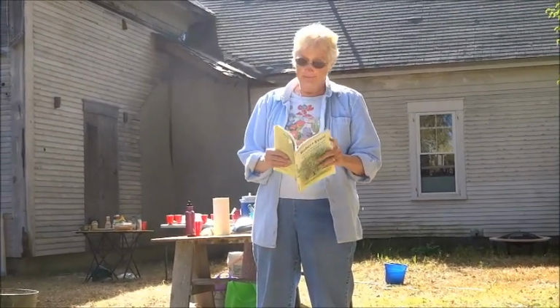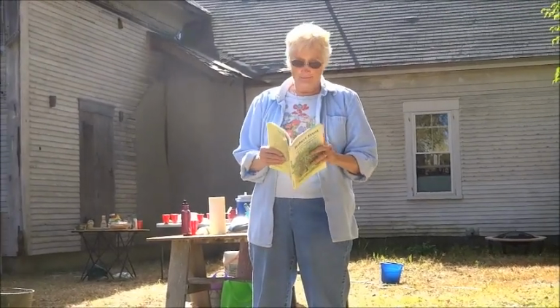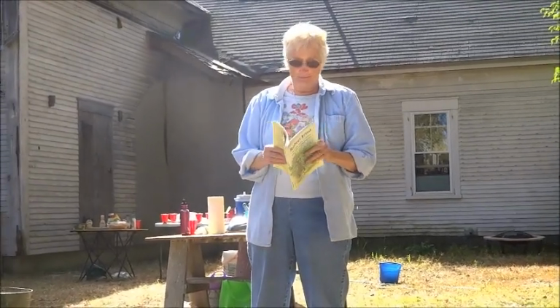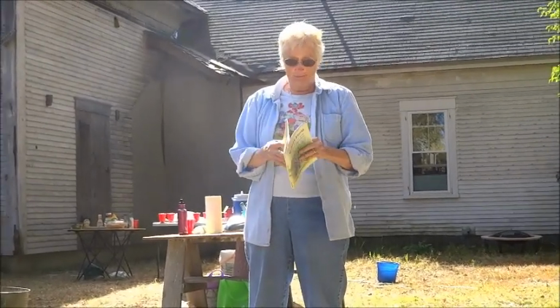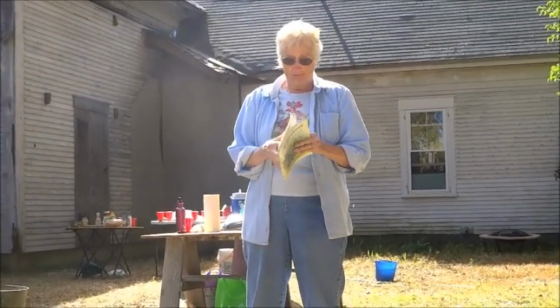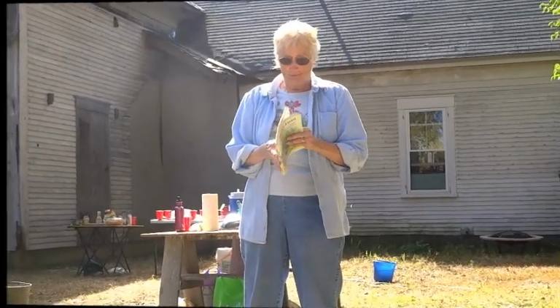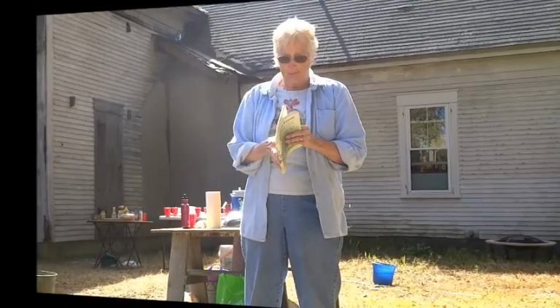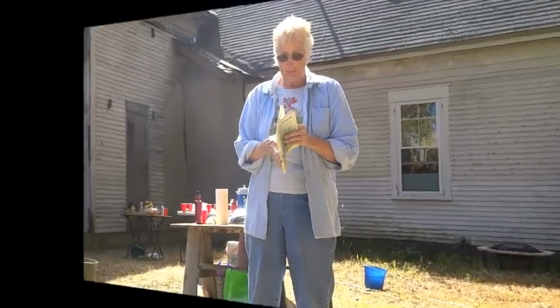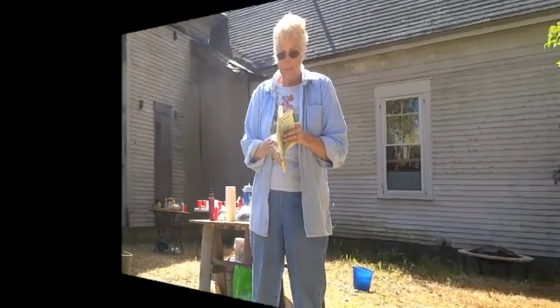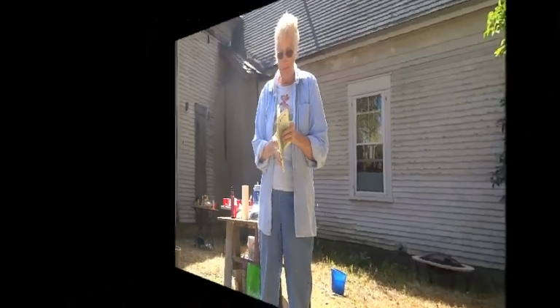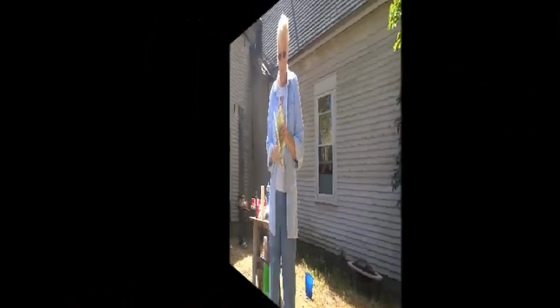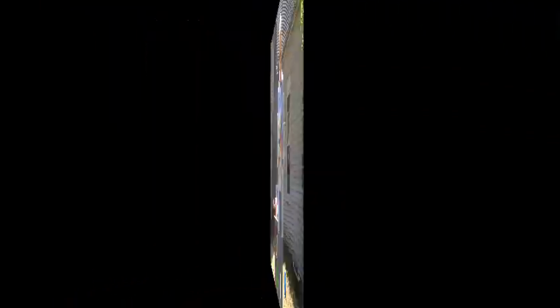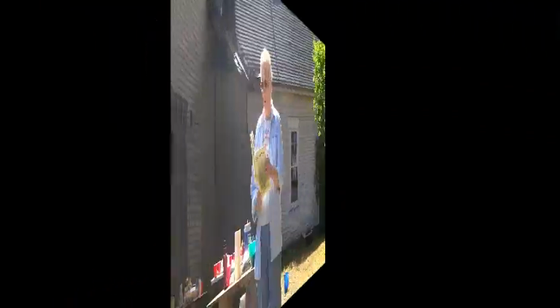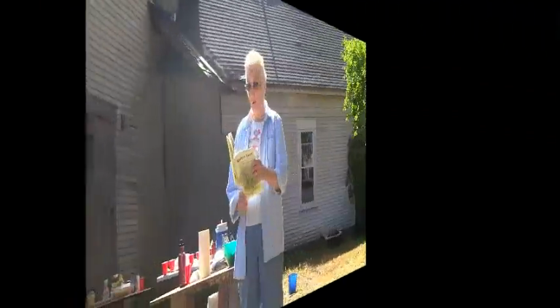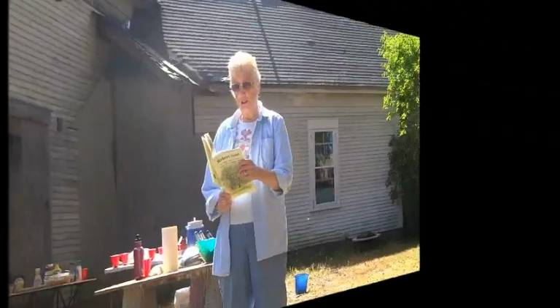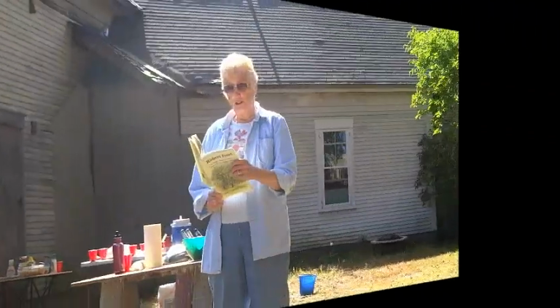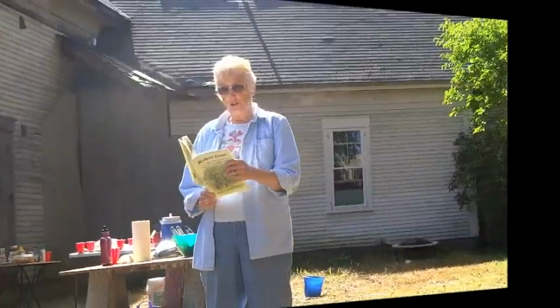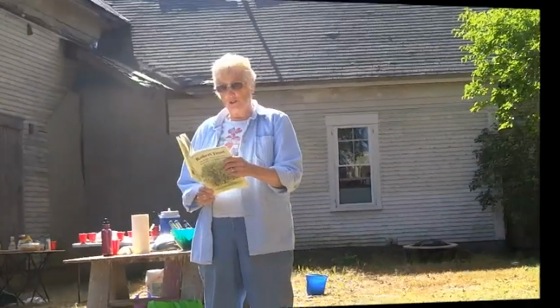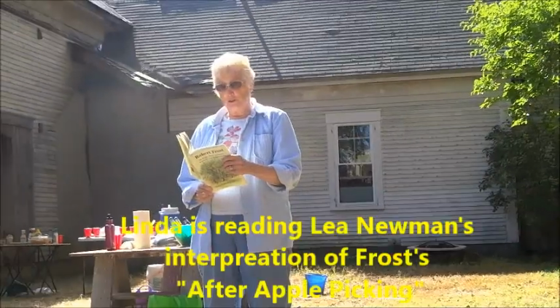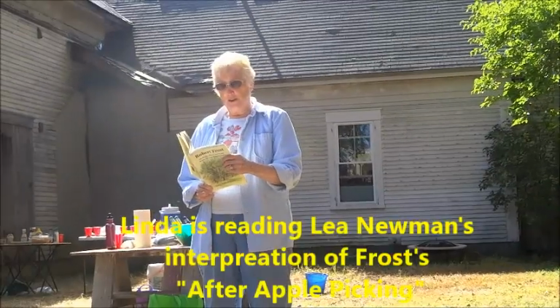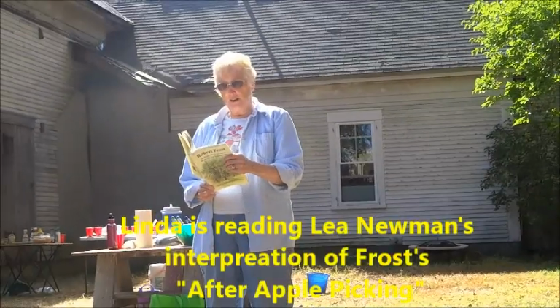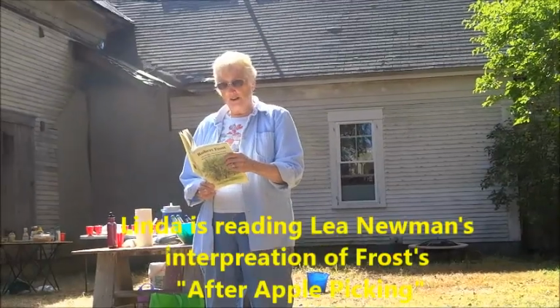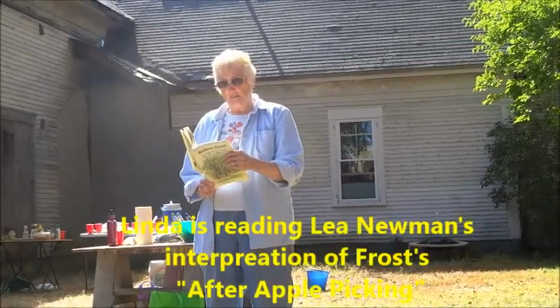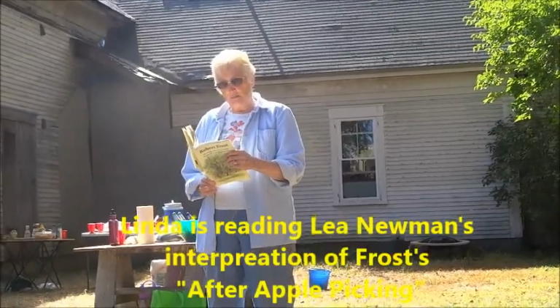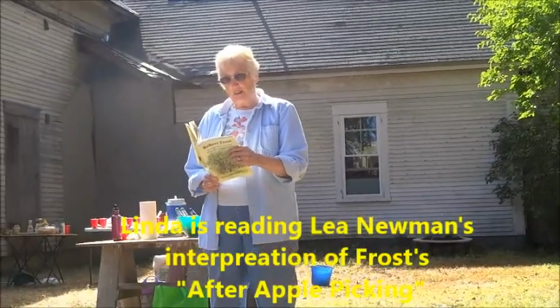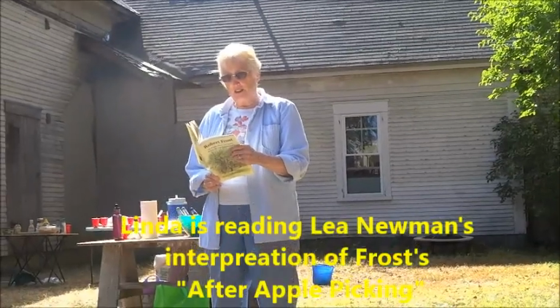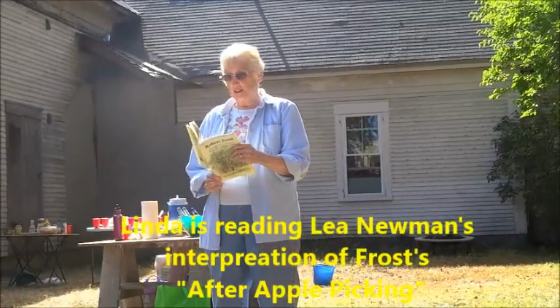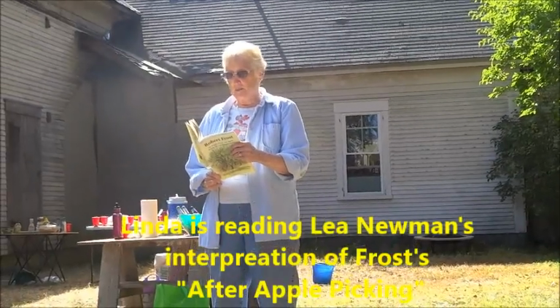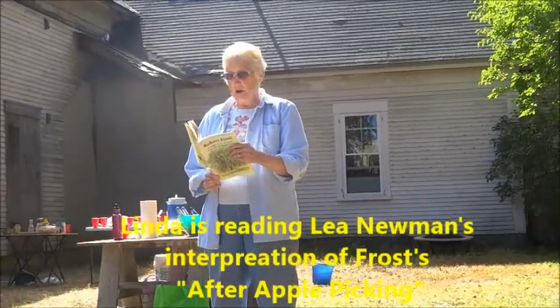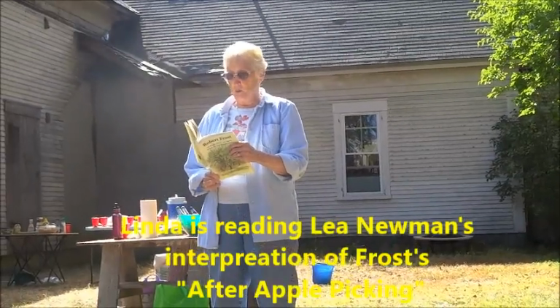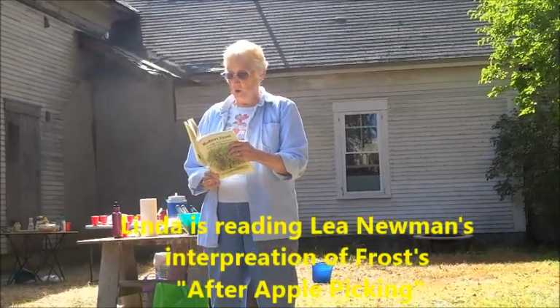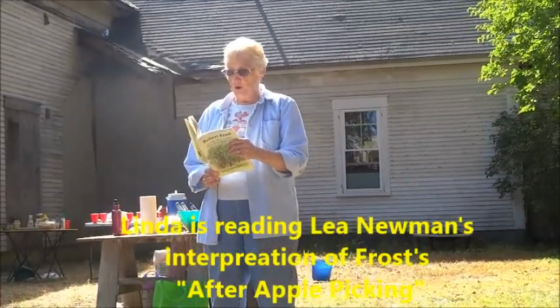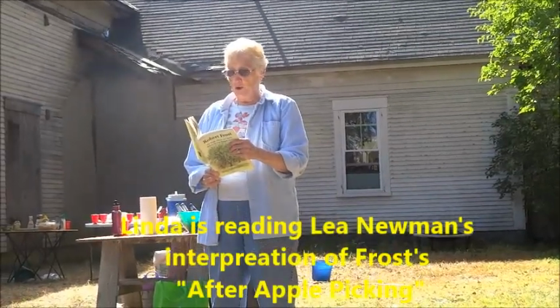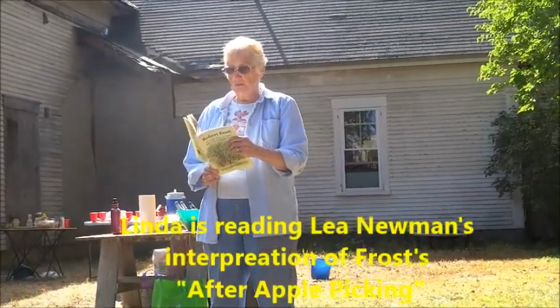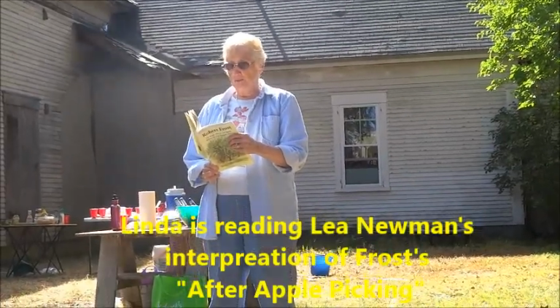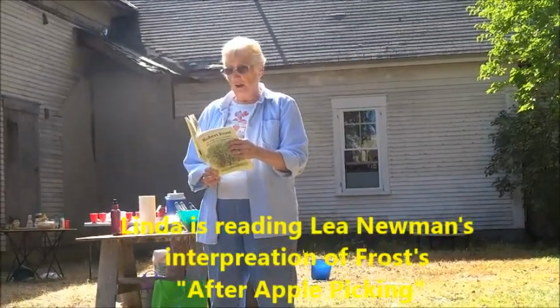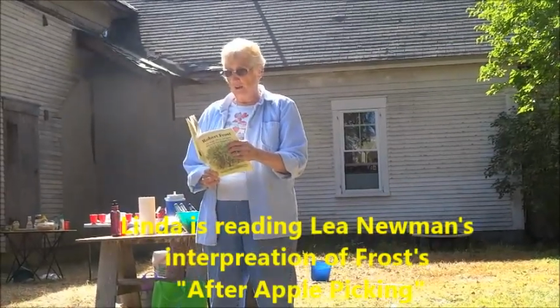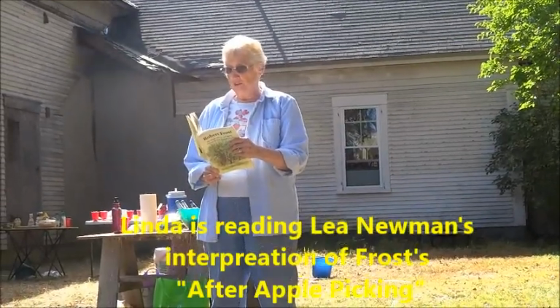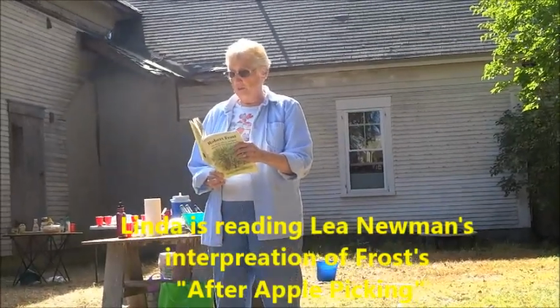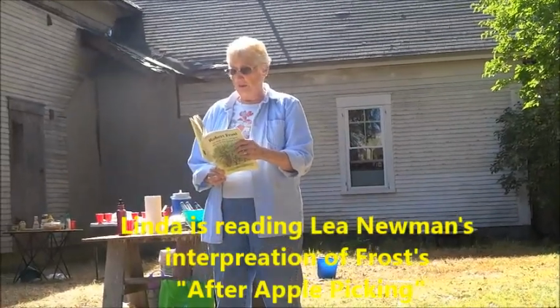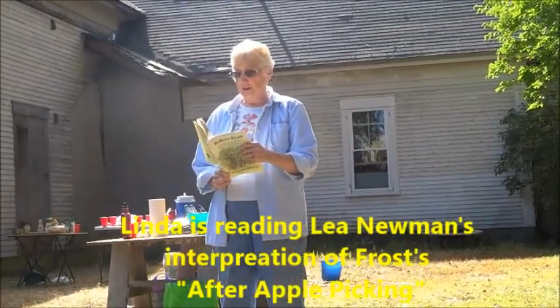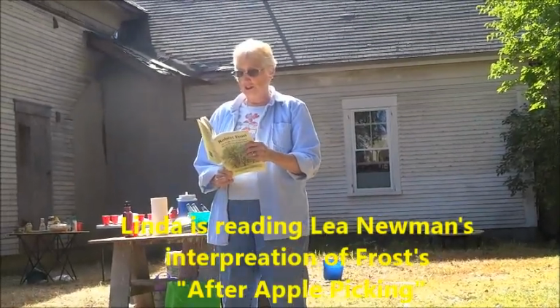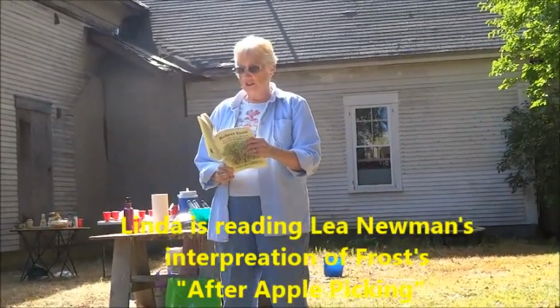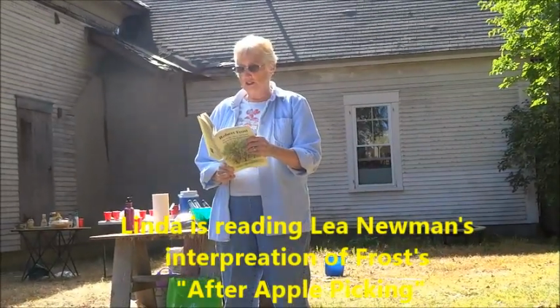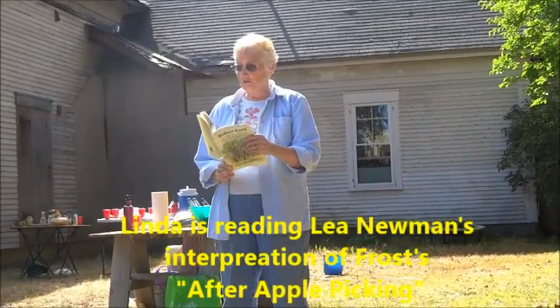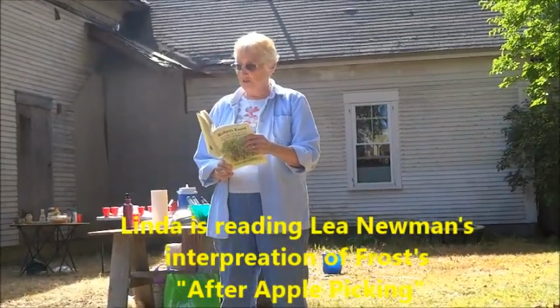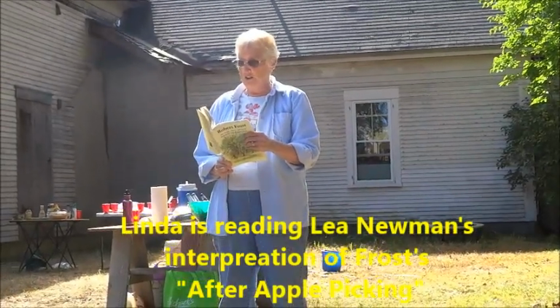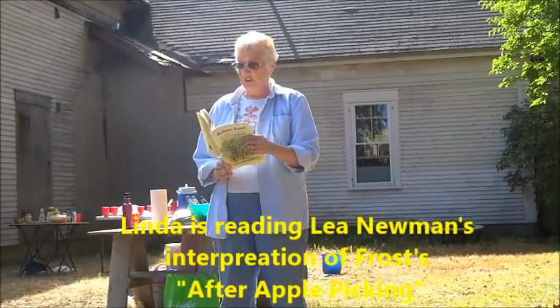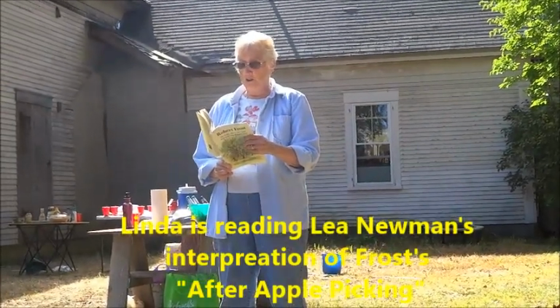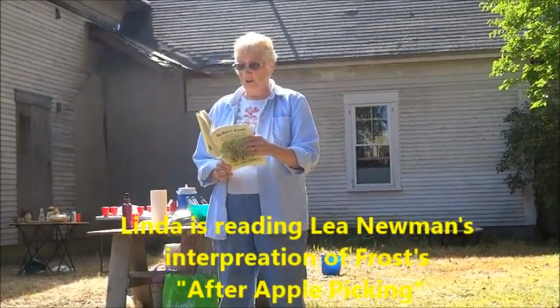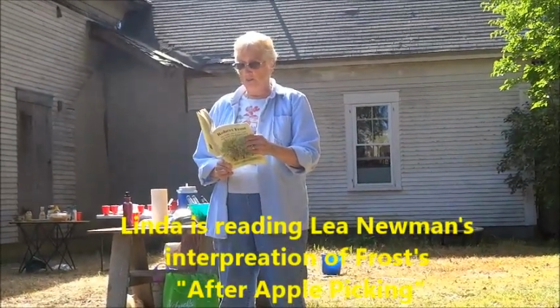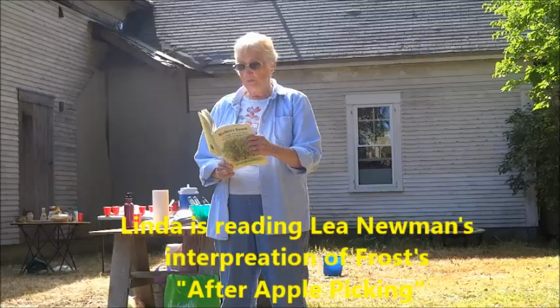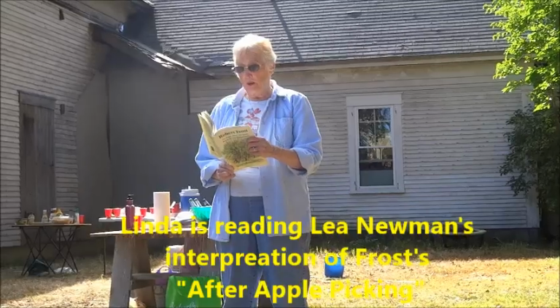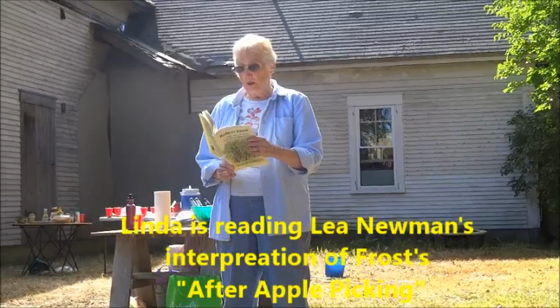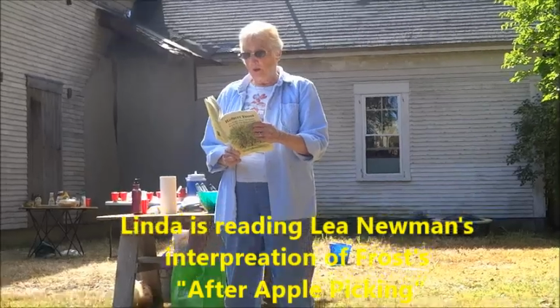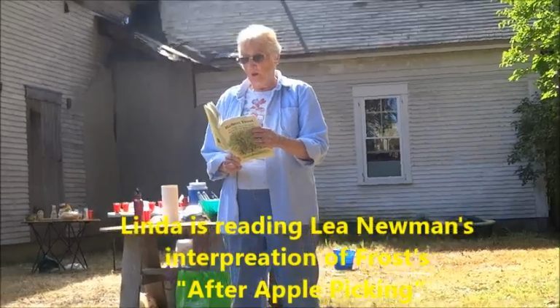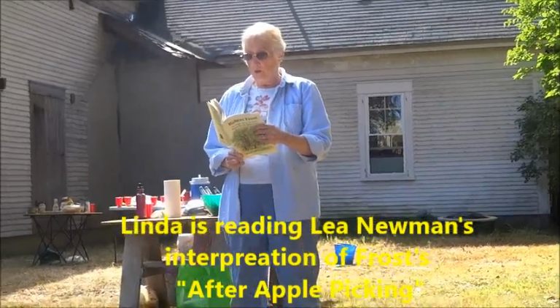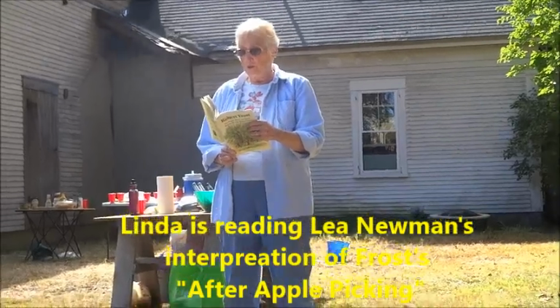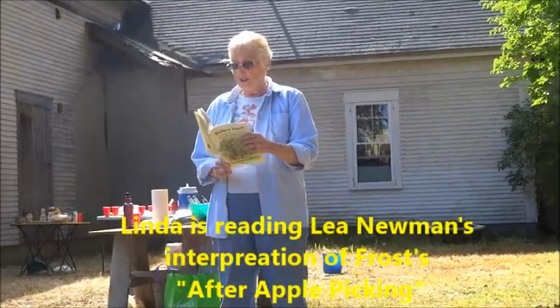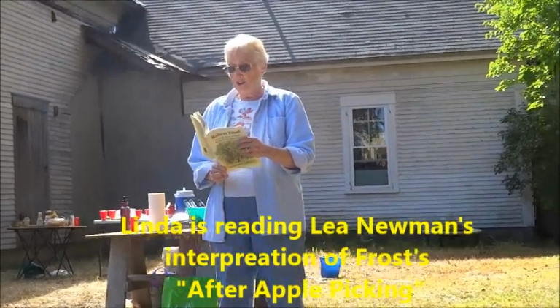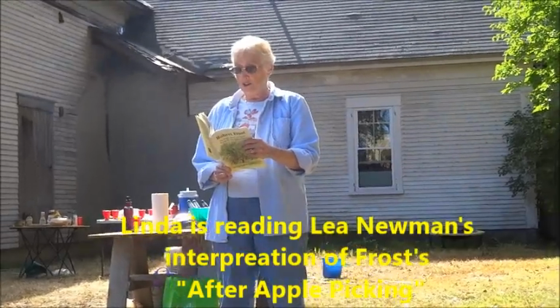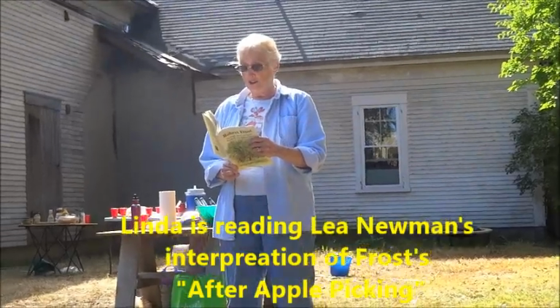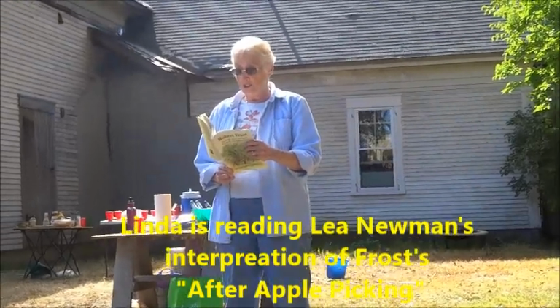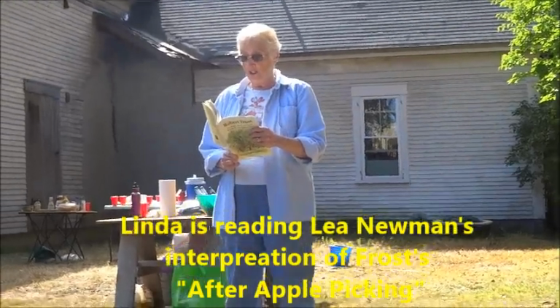Depending on who is doing the reading, the poem is about work, aspirations, failure, original sin...